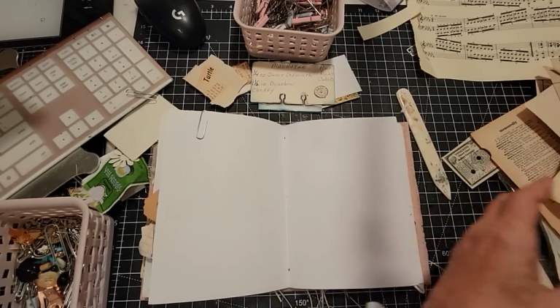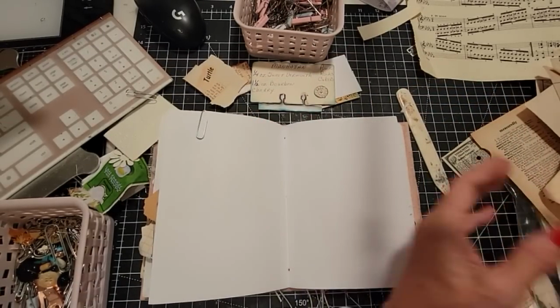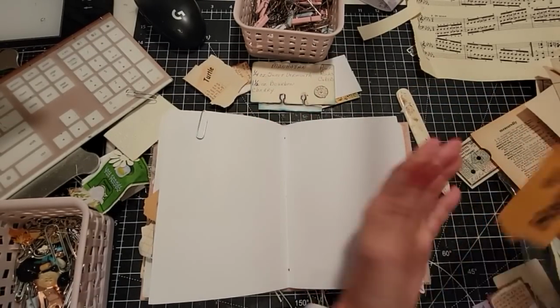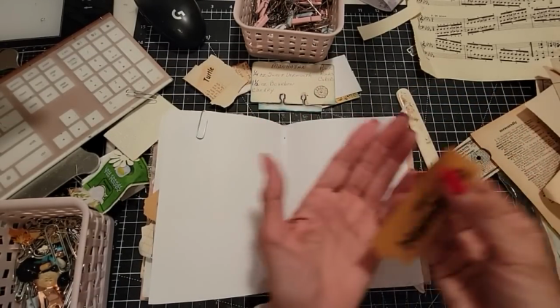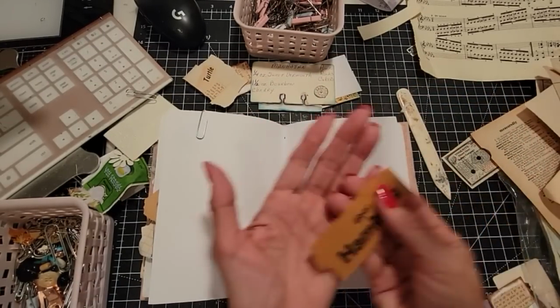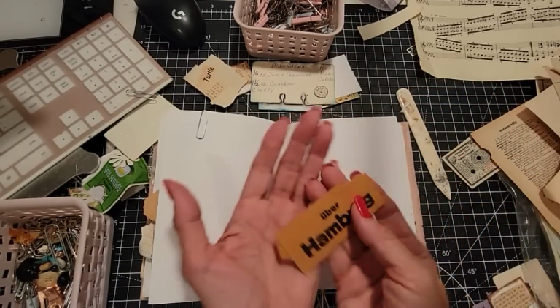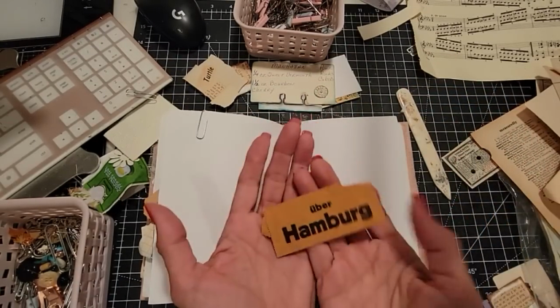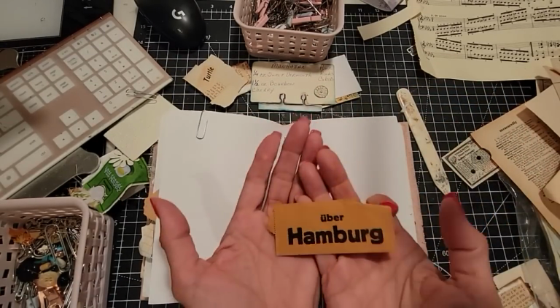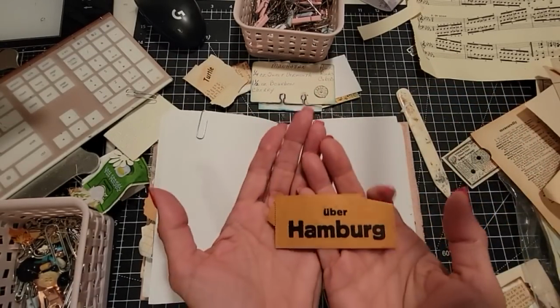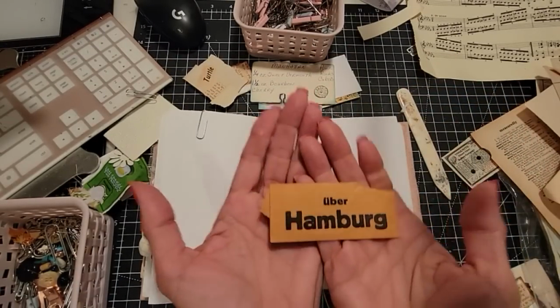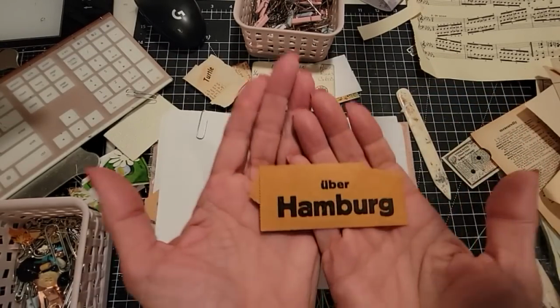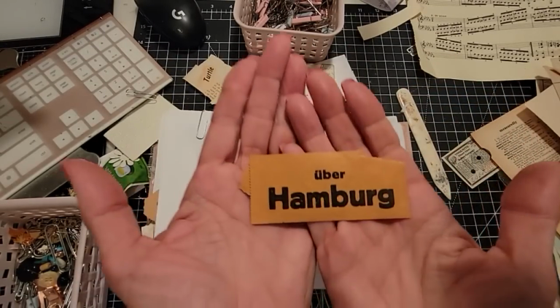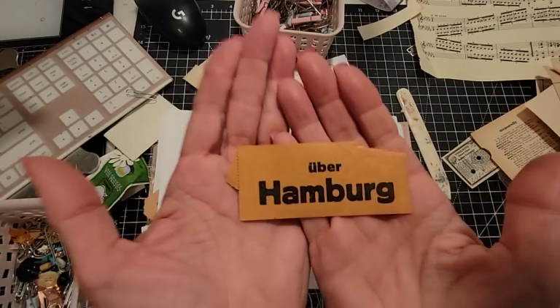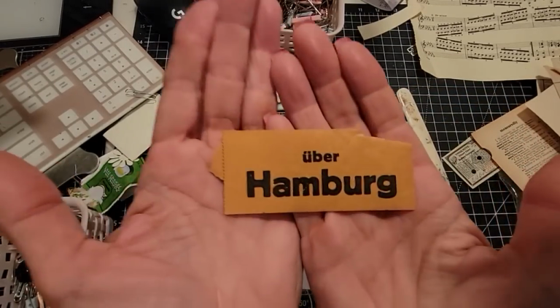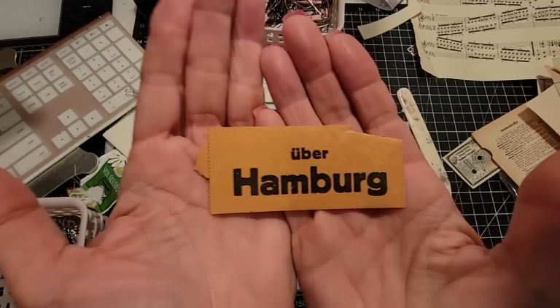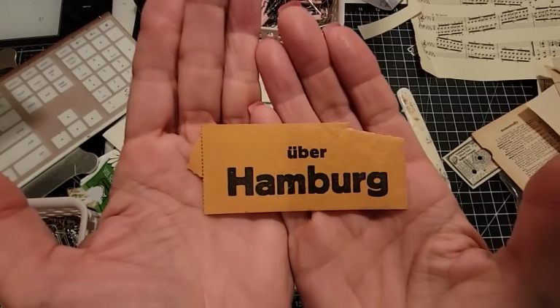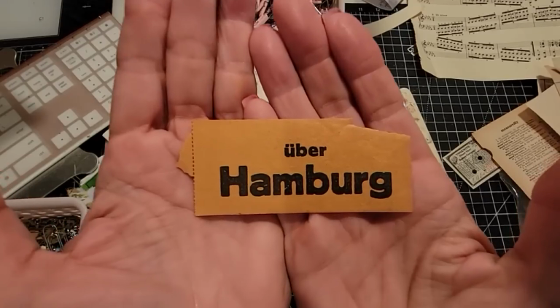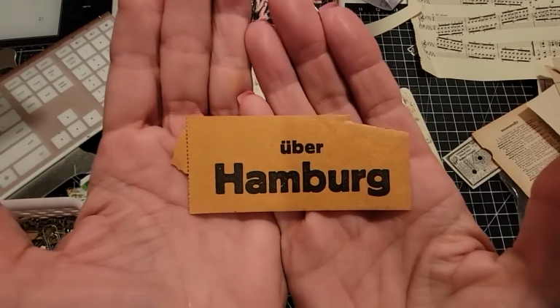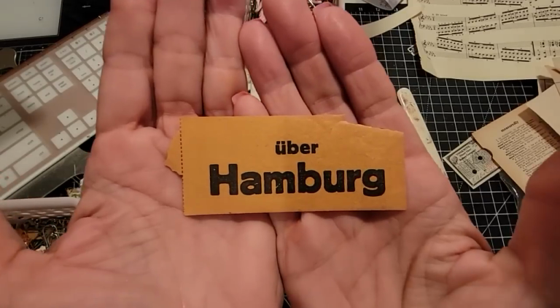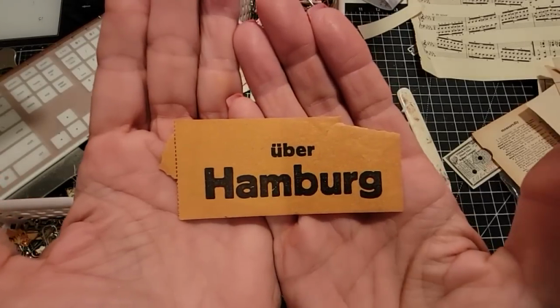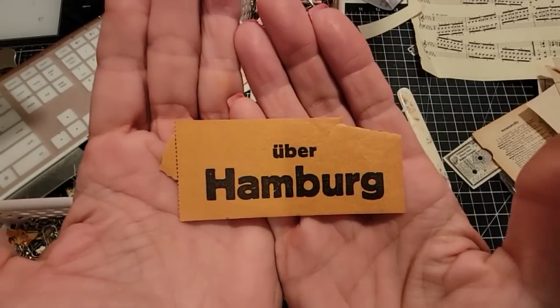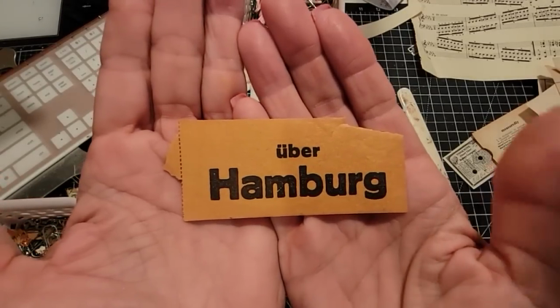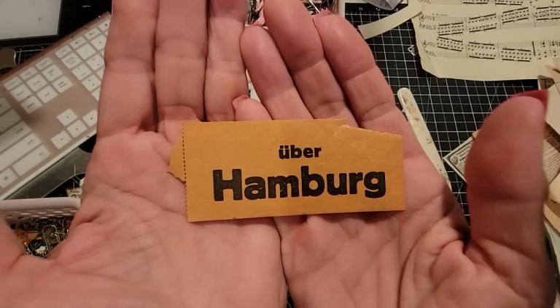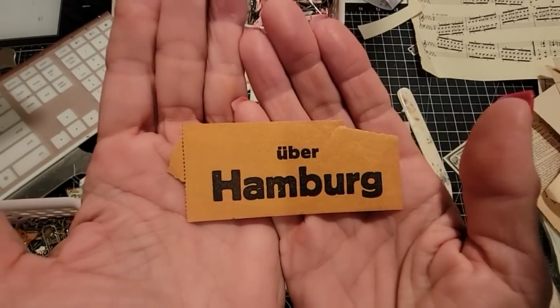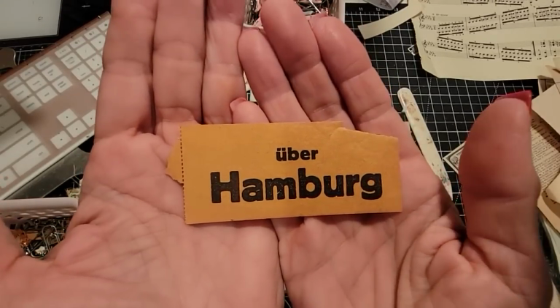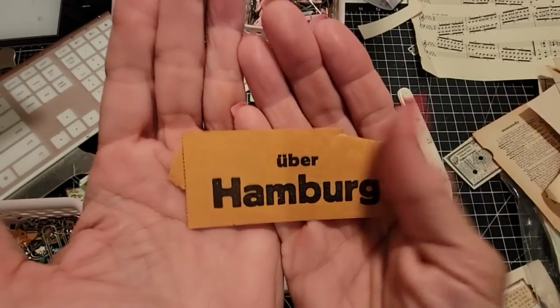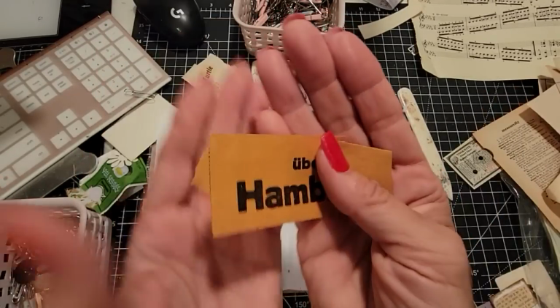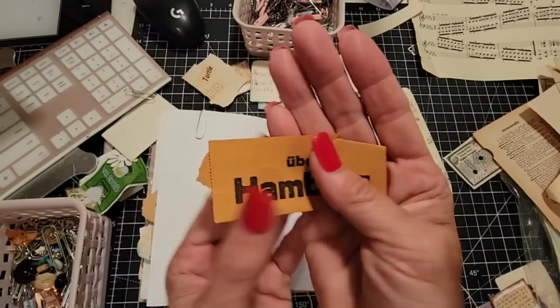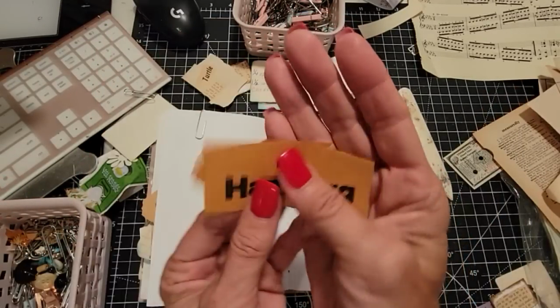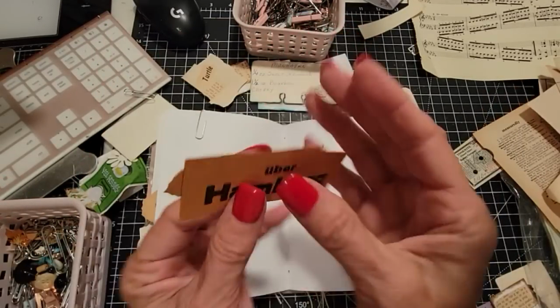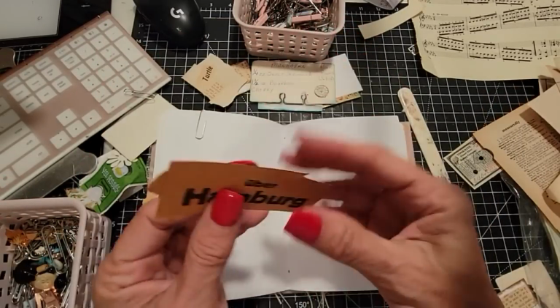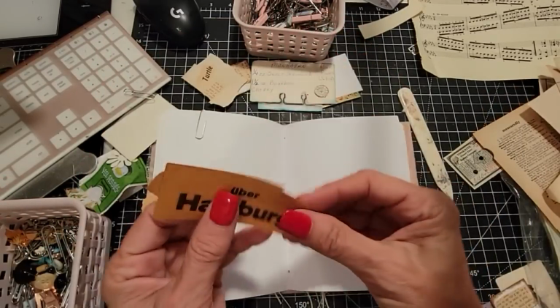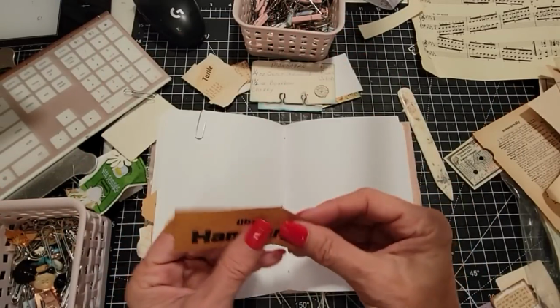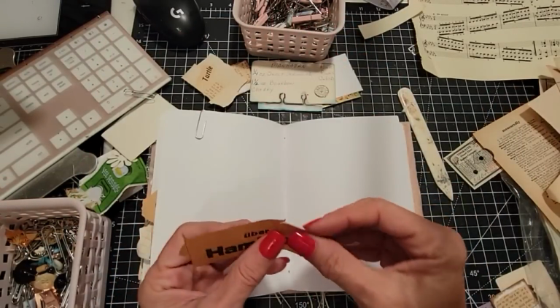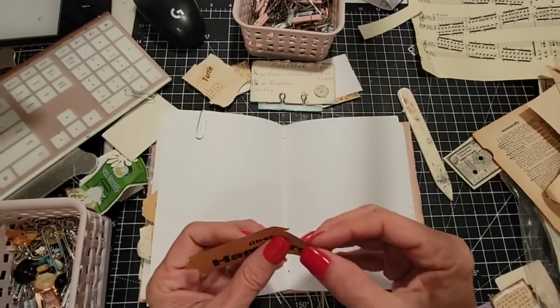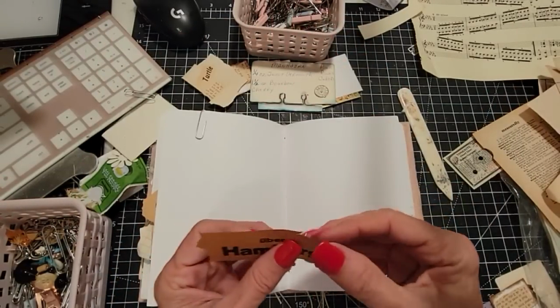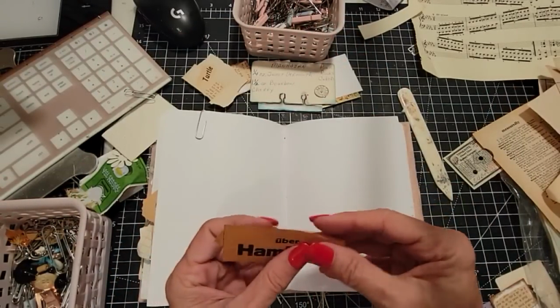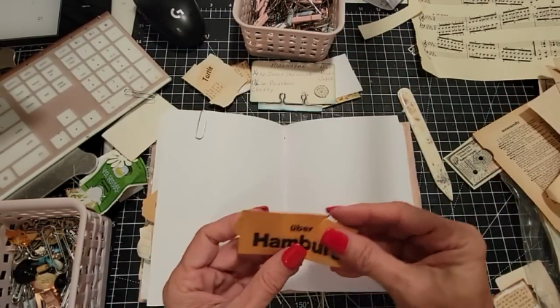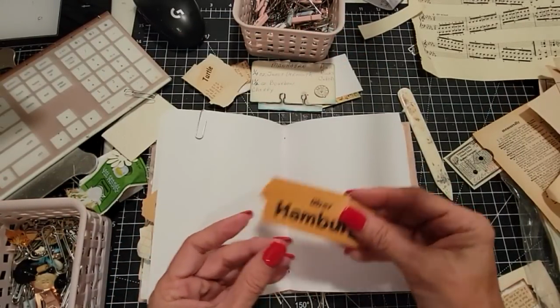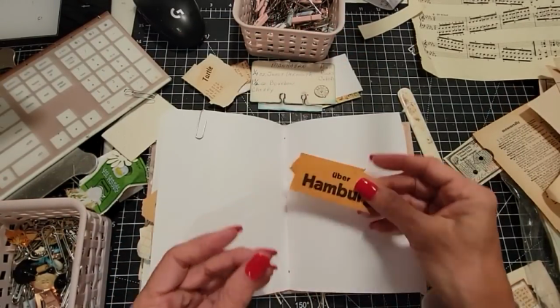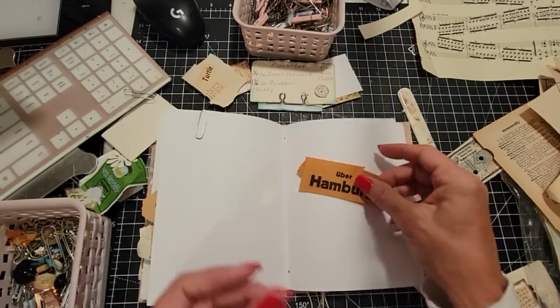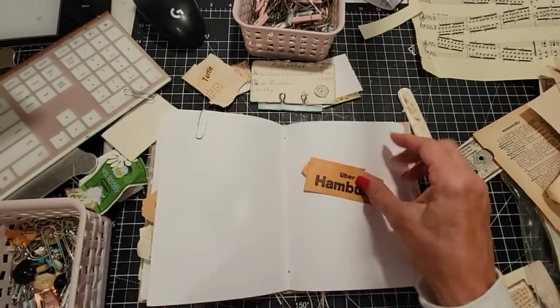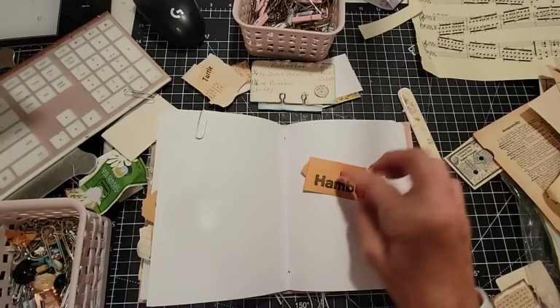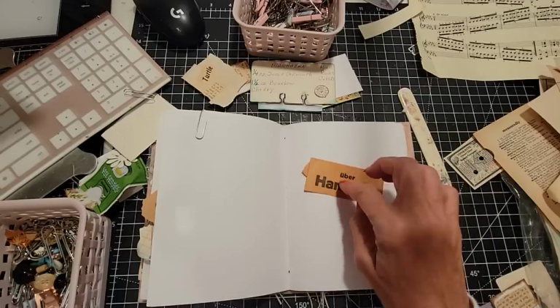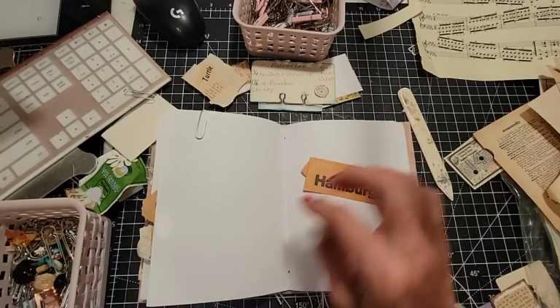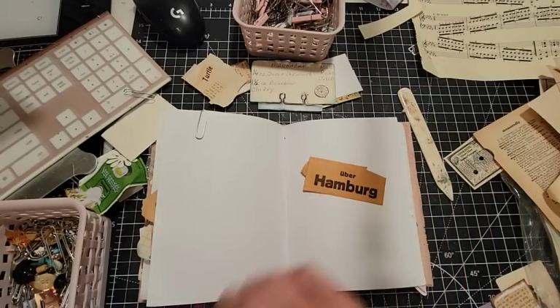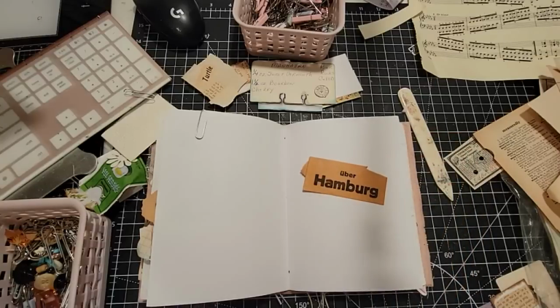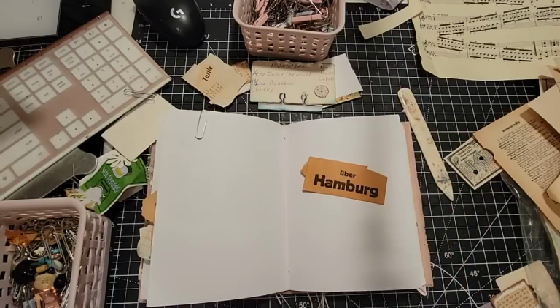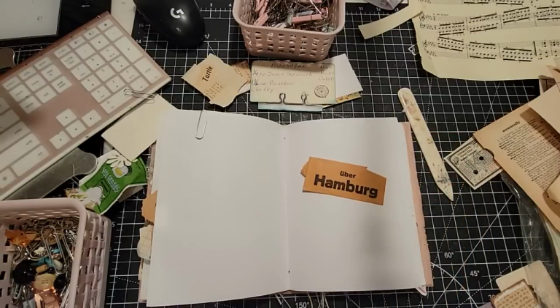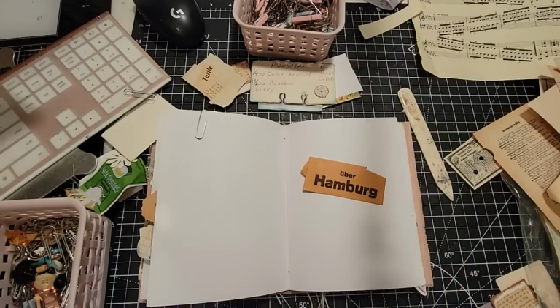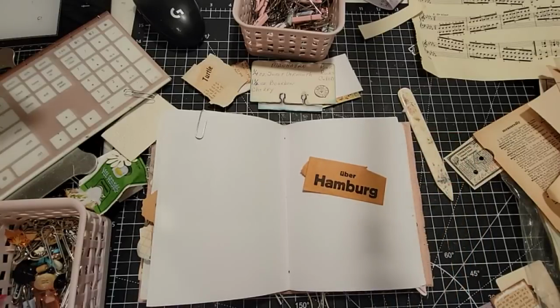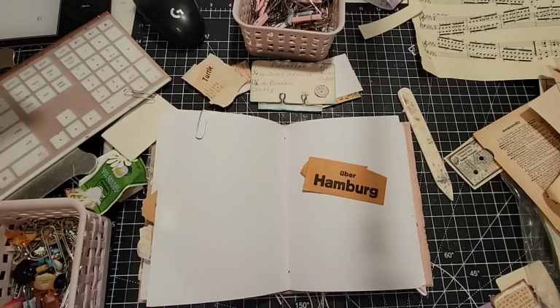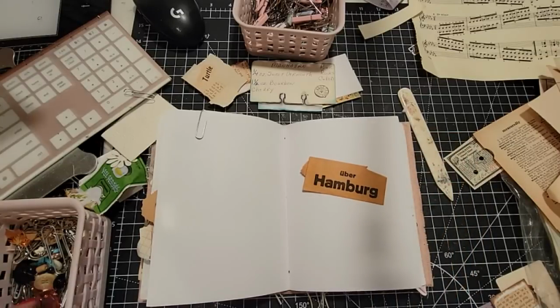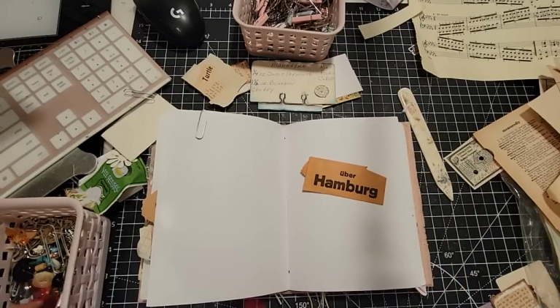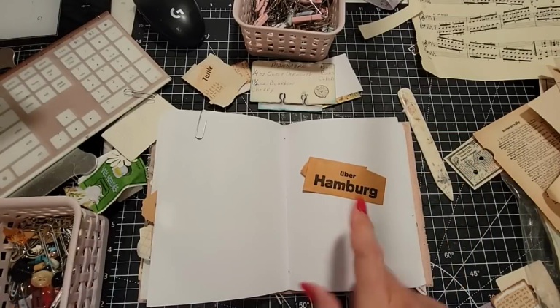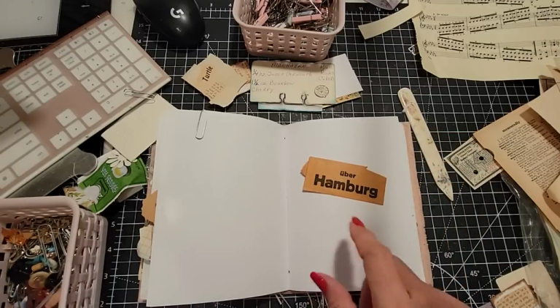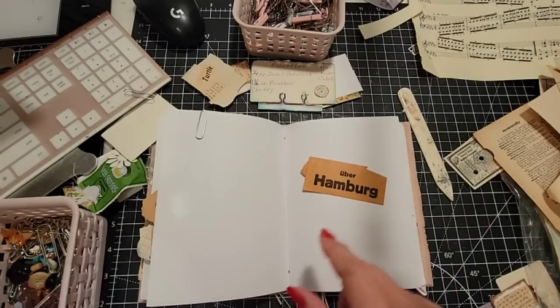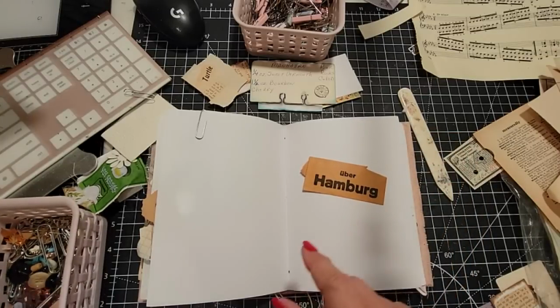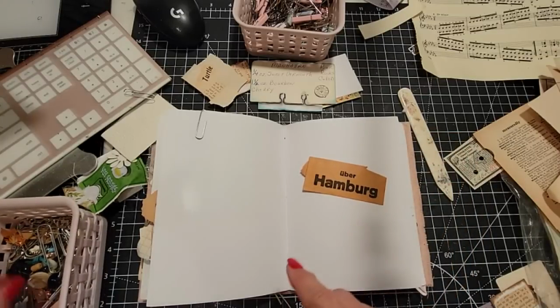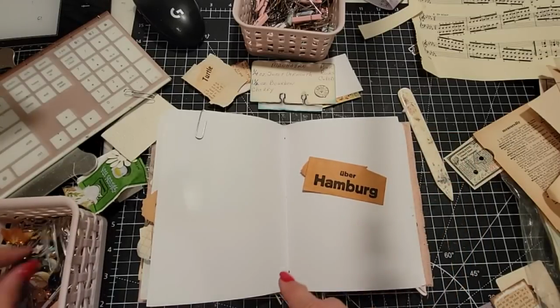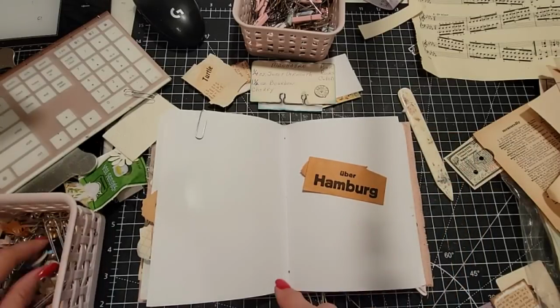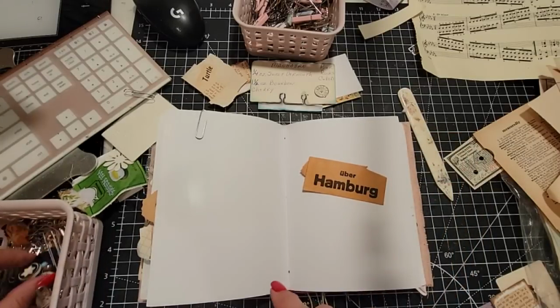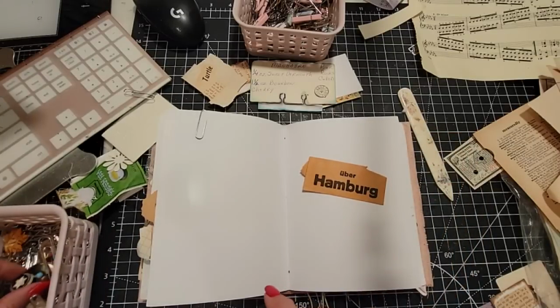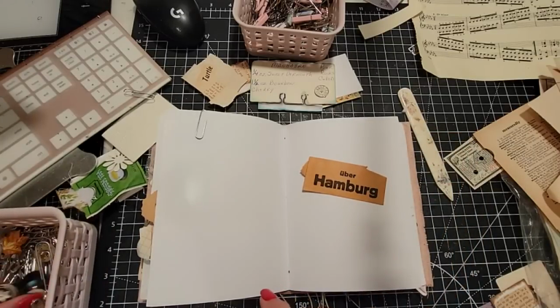This is an actual ticket — it's a train ticket from Germany. That's the way they came. It's an original. I think I put that in a digi kit too. I really like them.